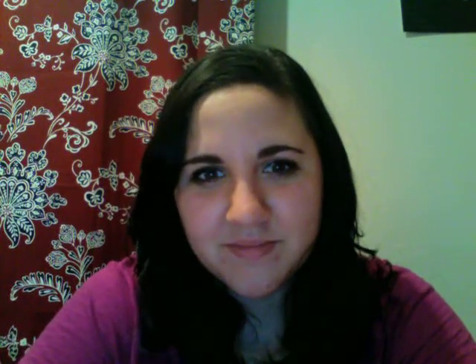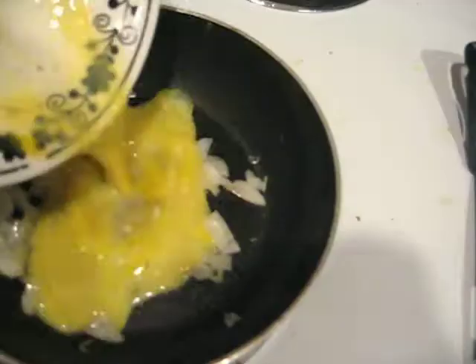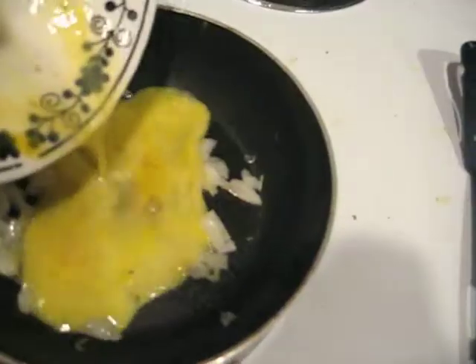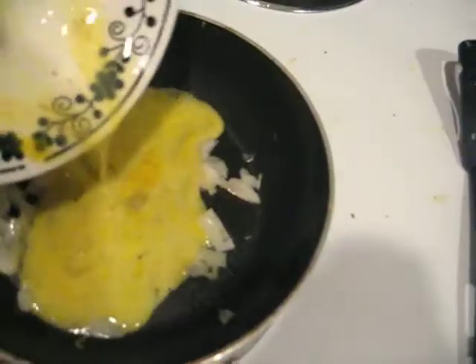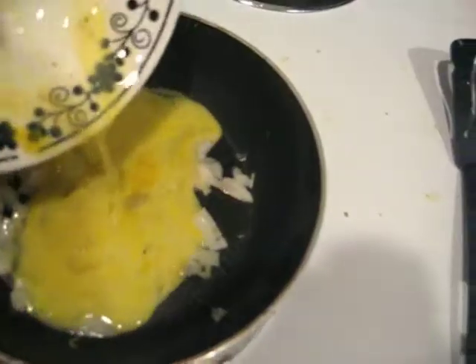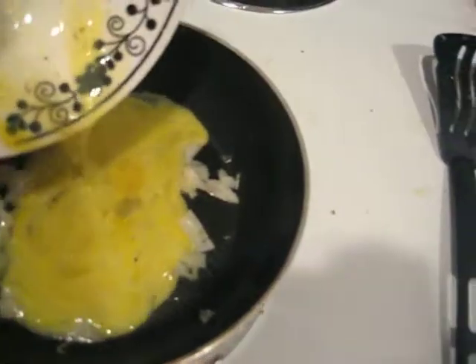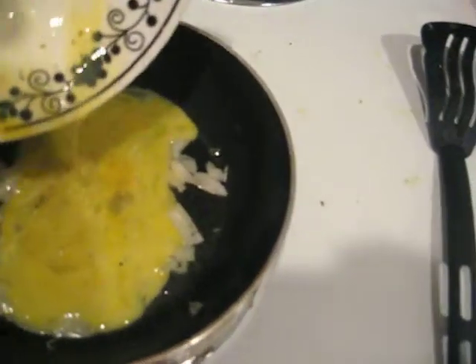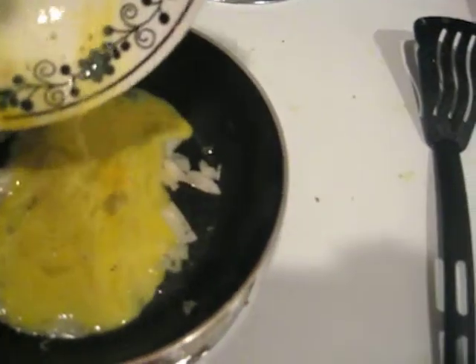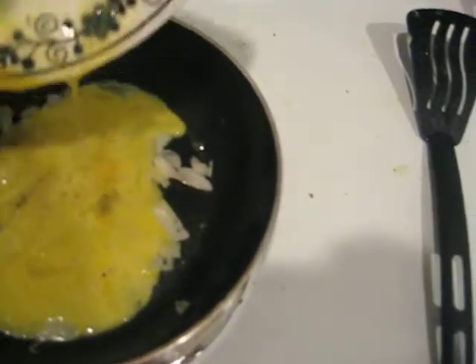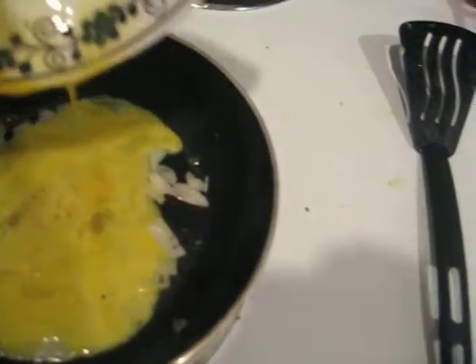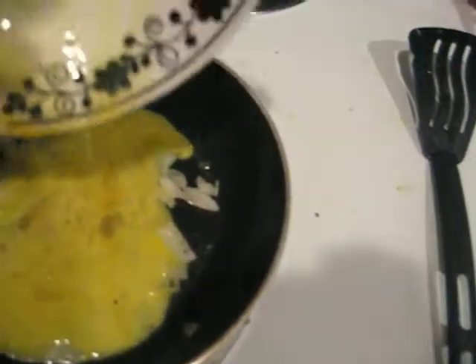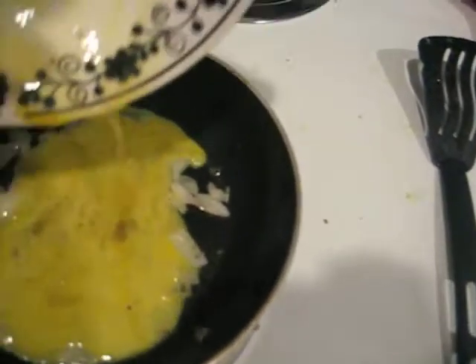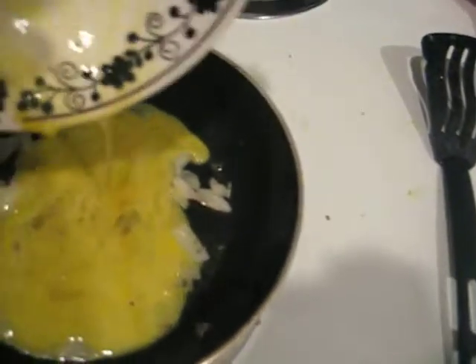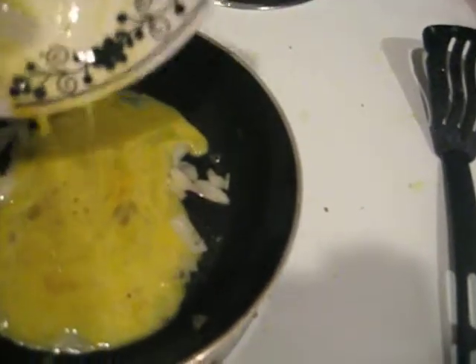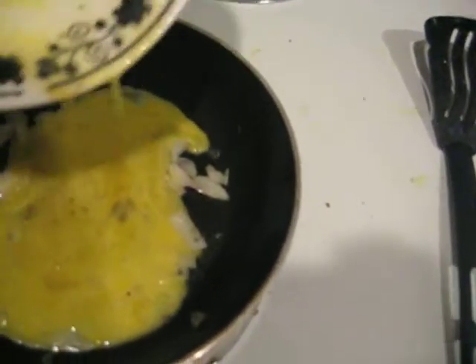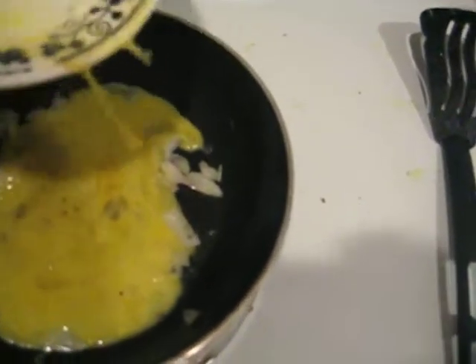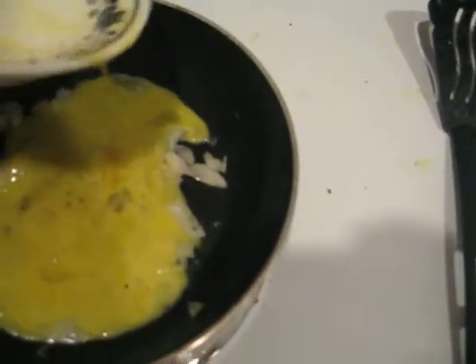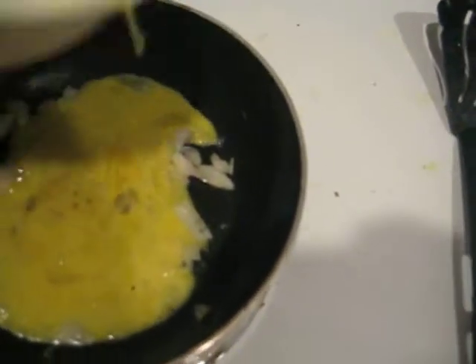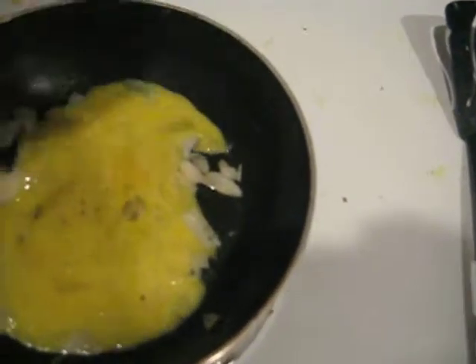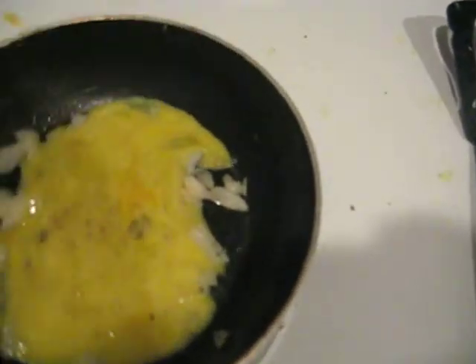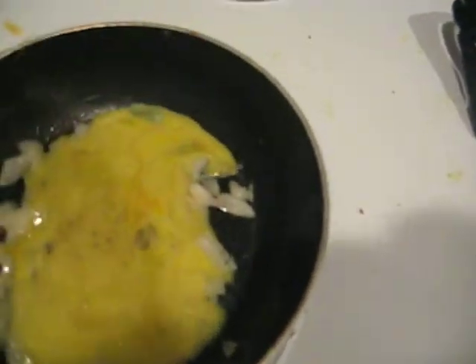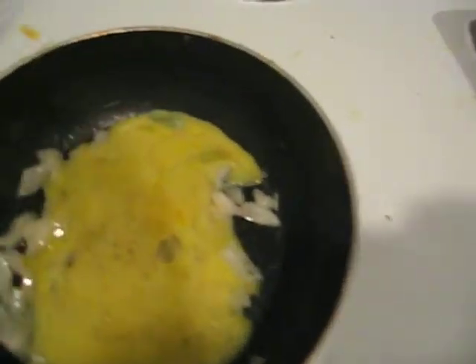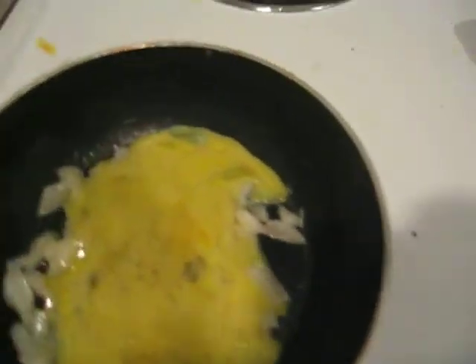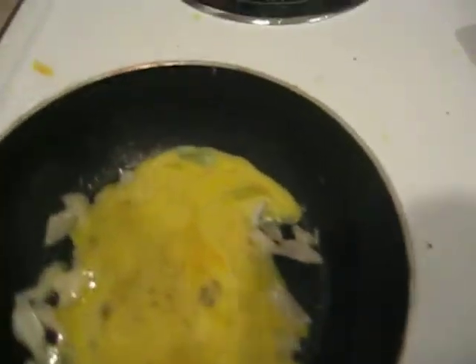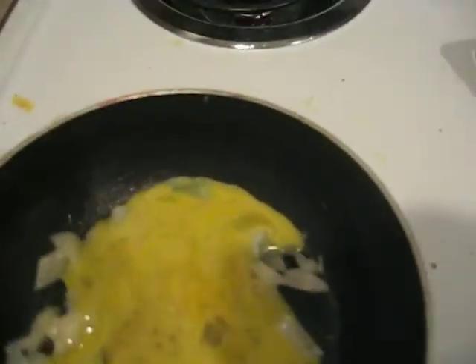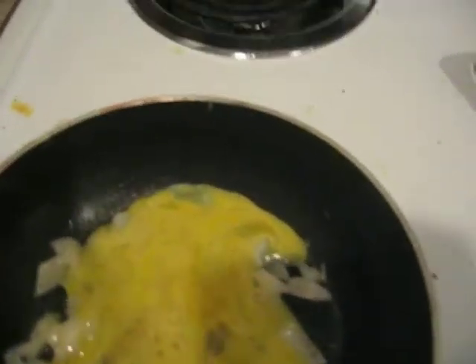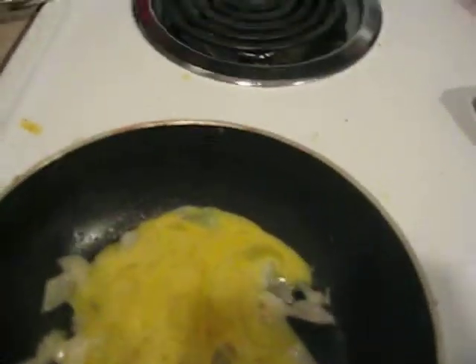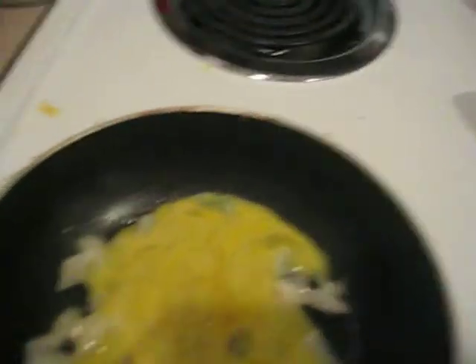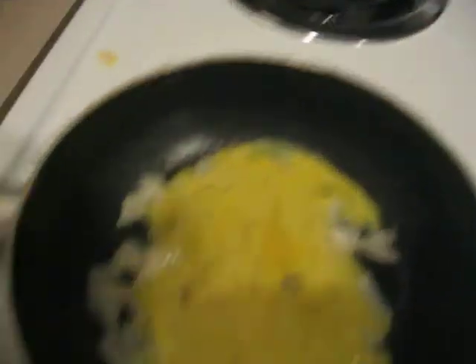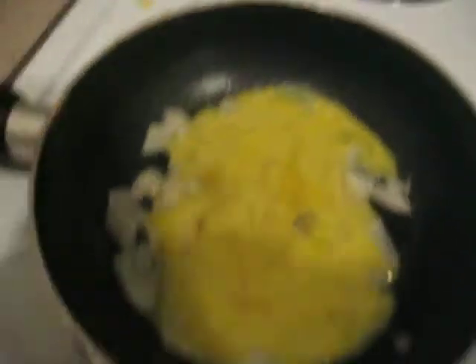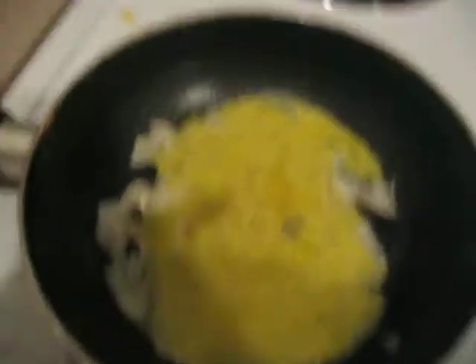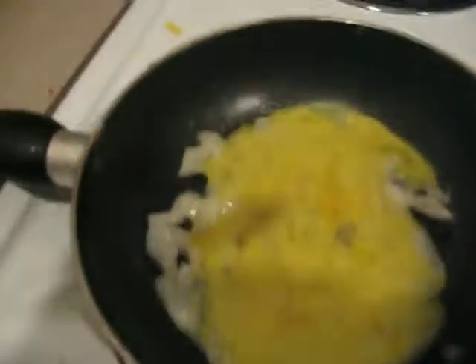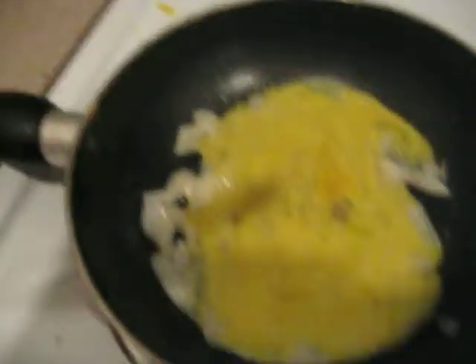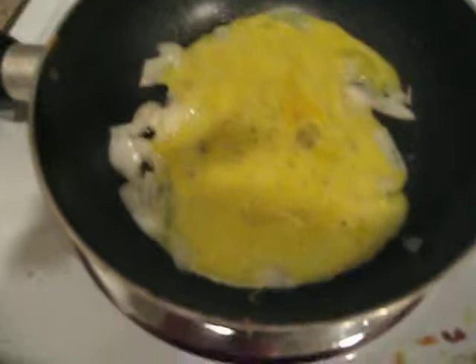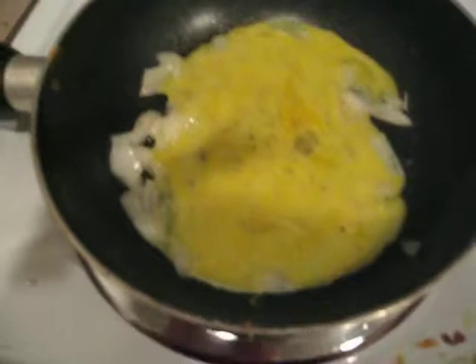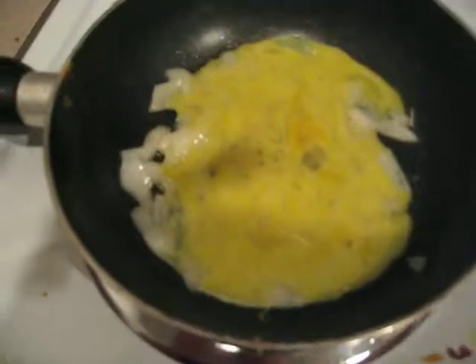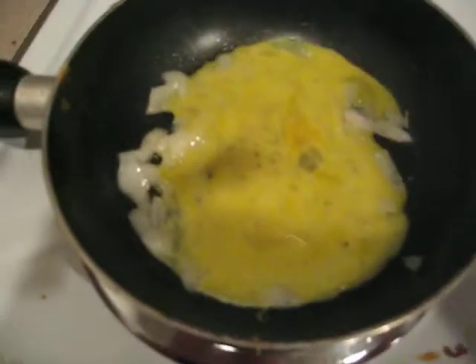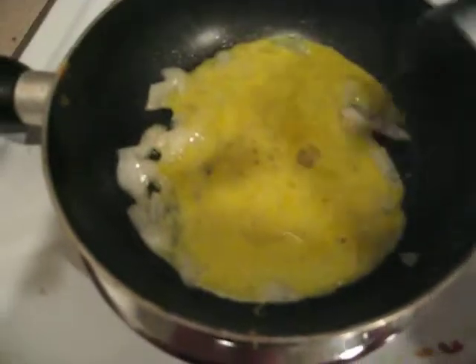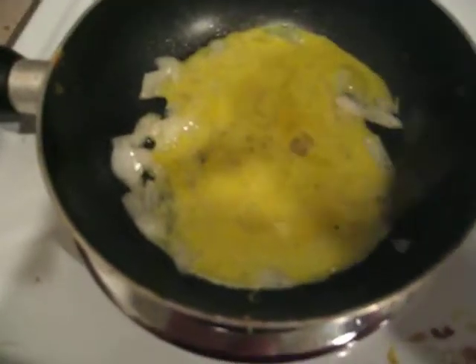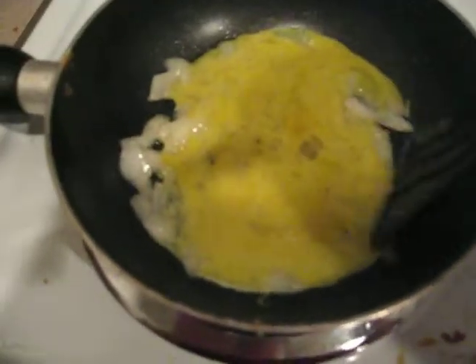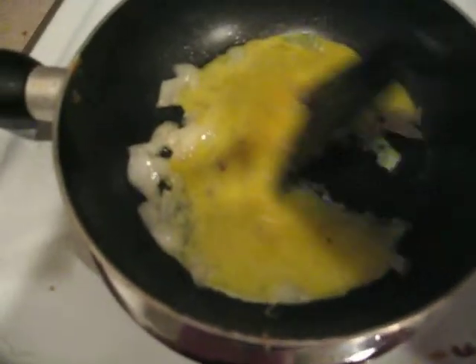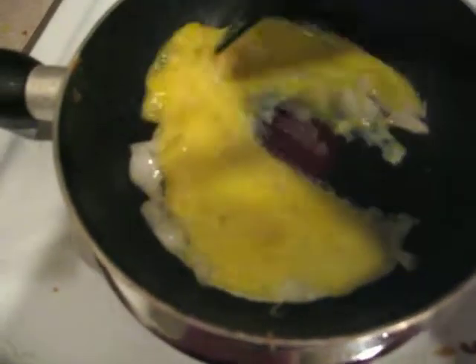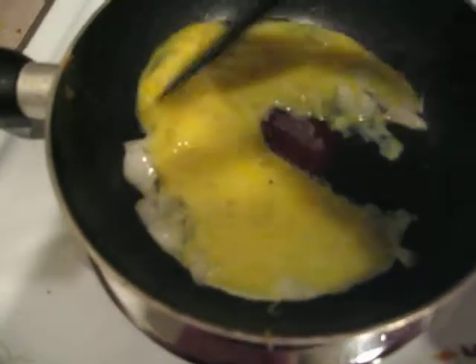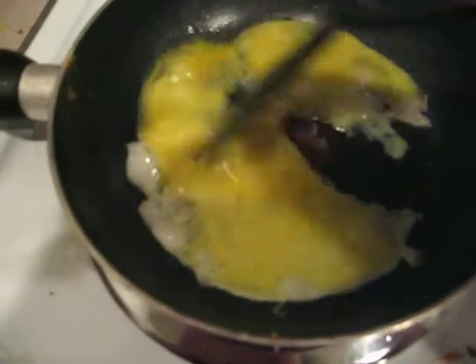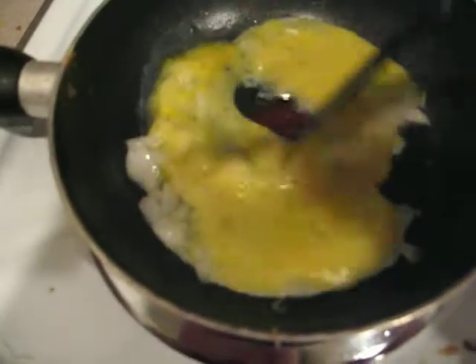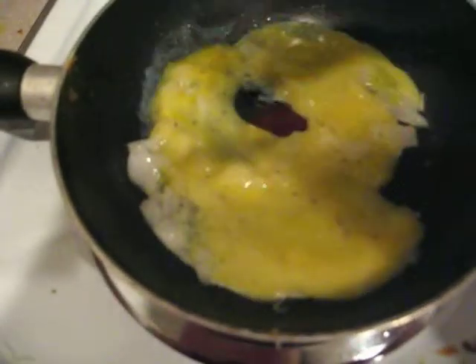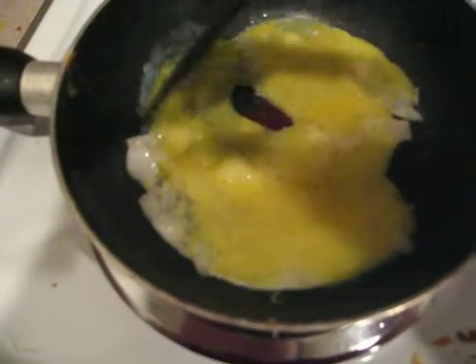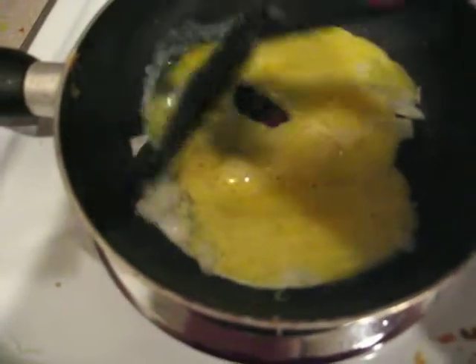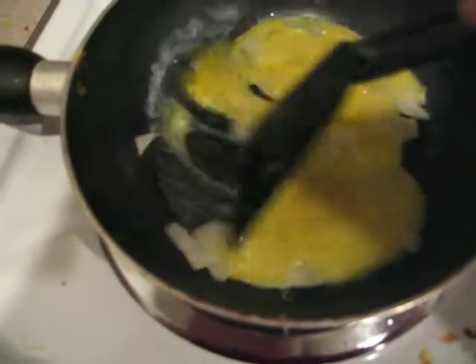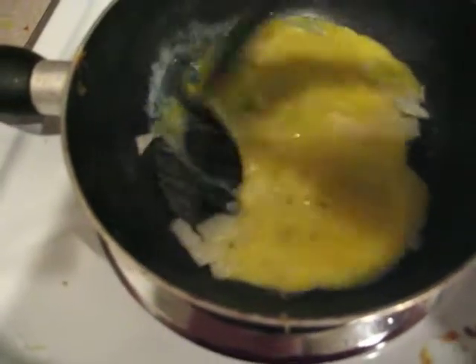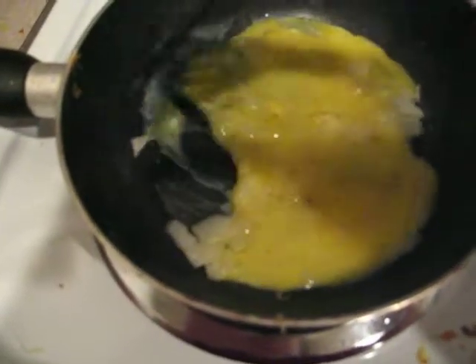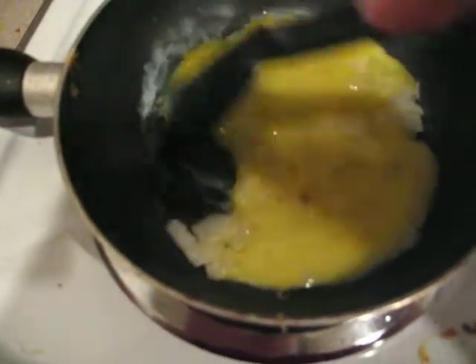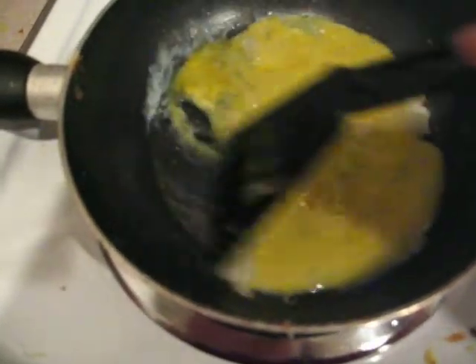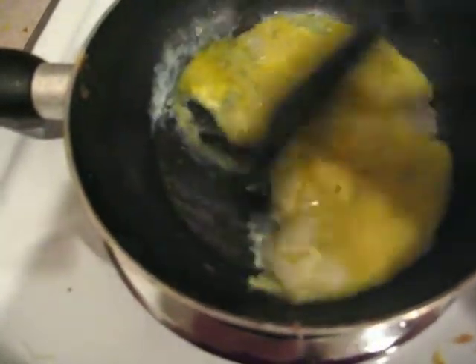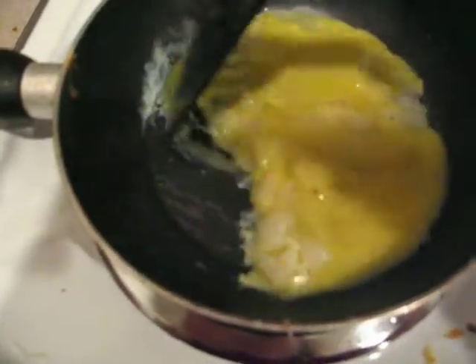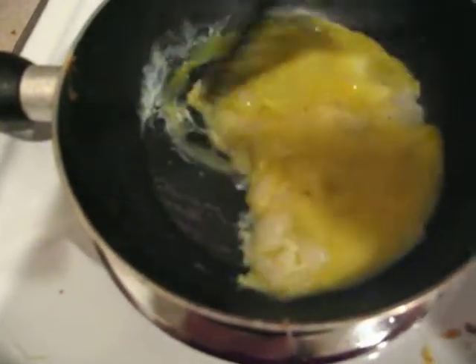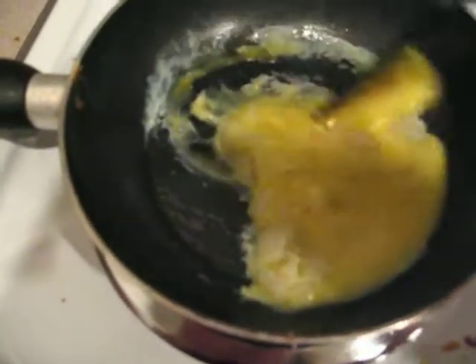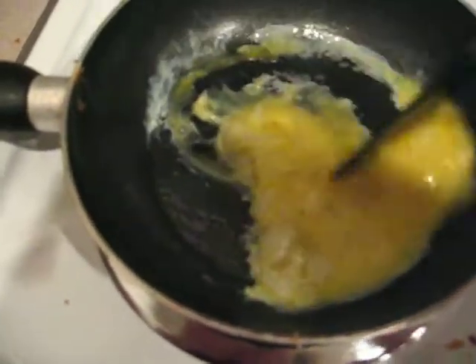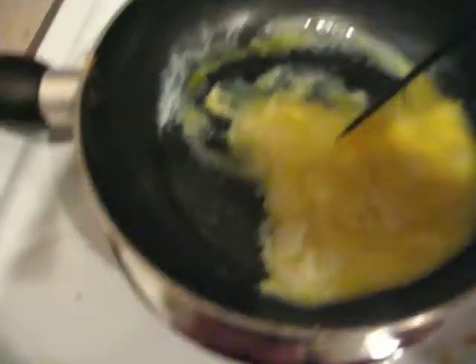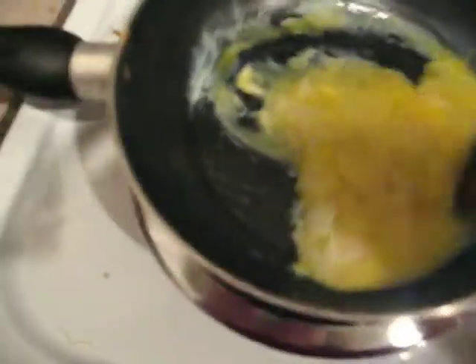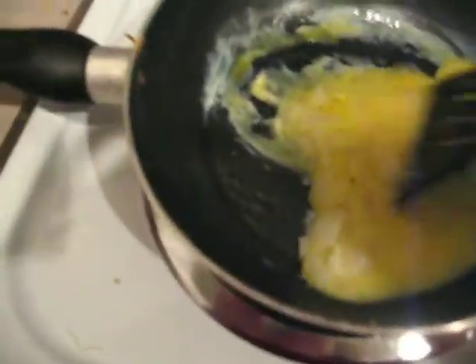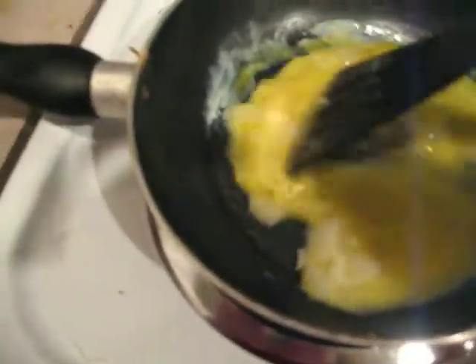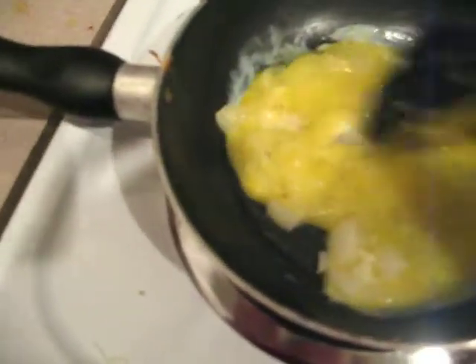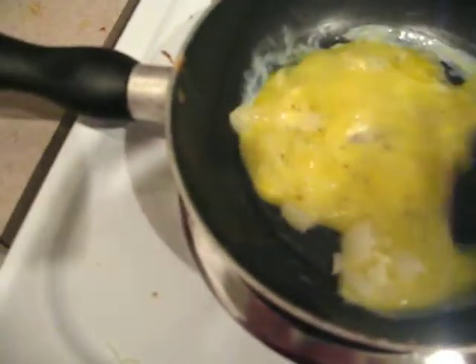Once the onions start sweating, add in your eggs and just attack them feverishly with your spatula. Why am I telling you how to scramble eggs? You know how to scramble eggs.